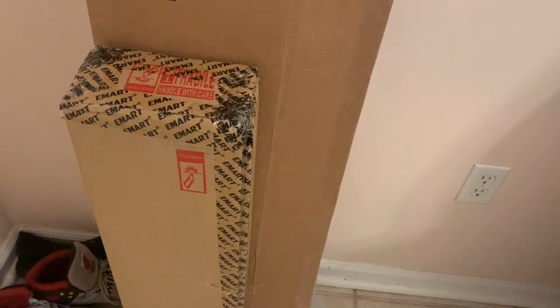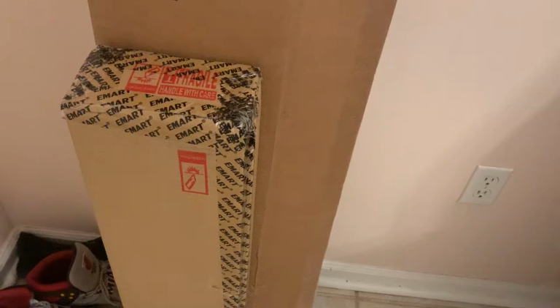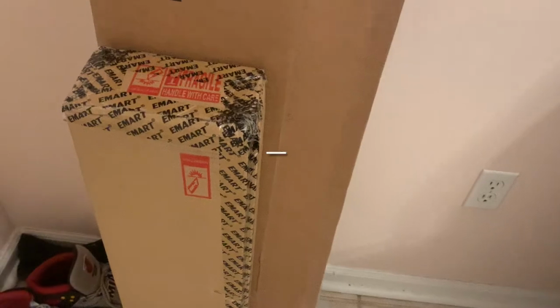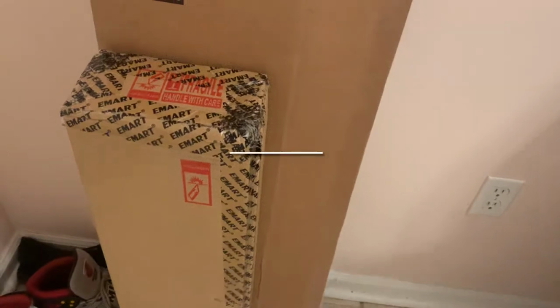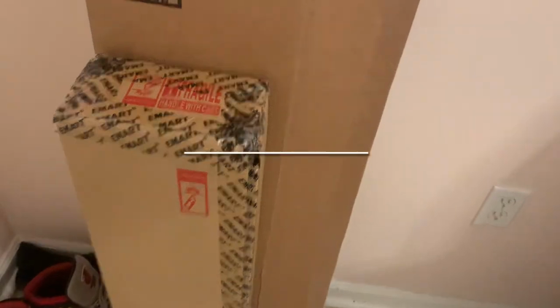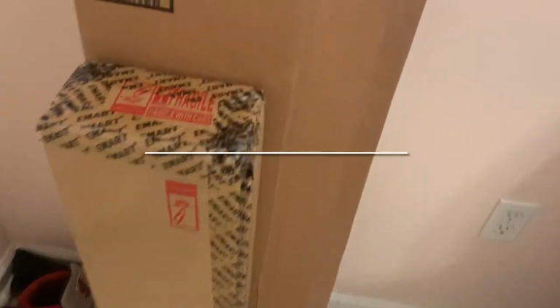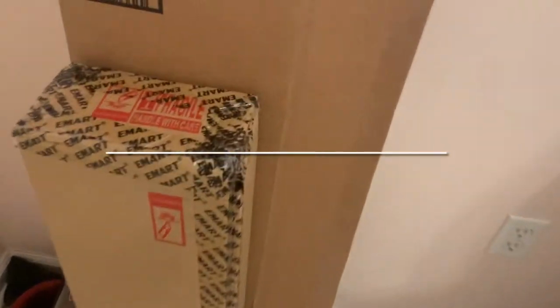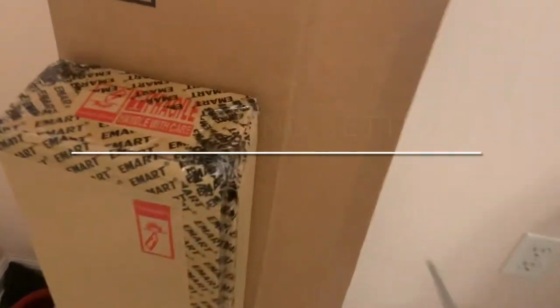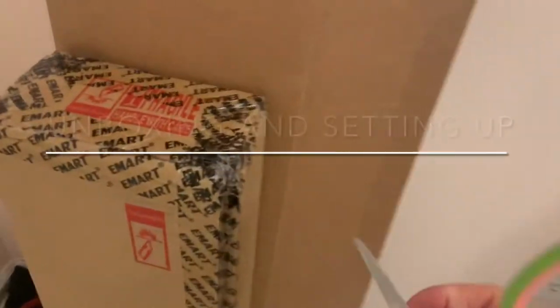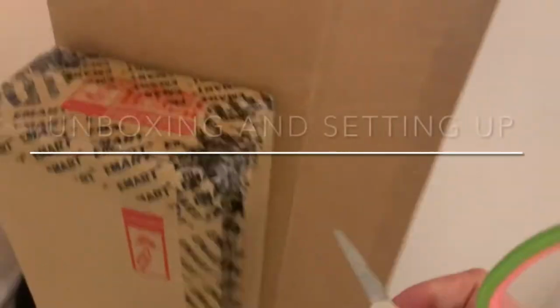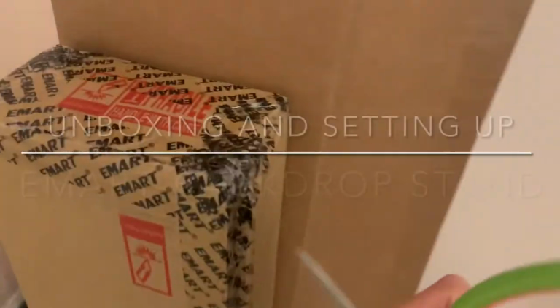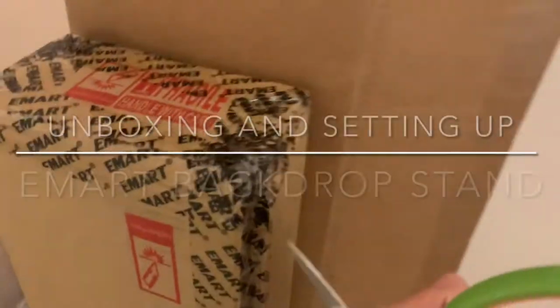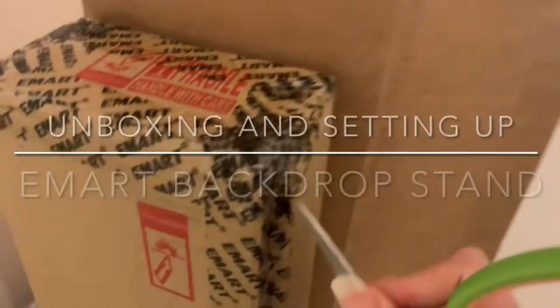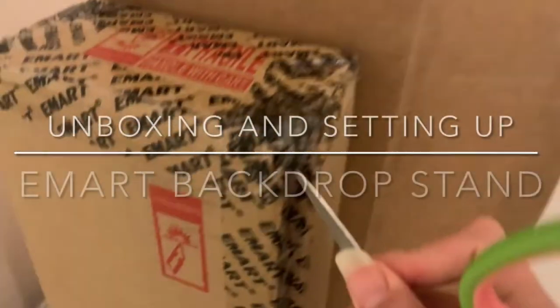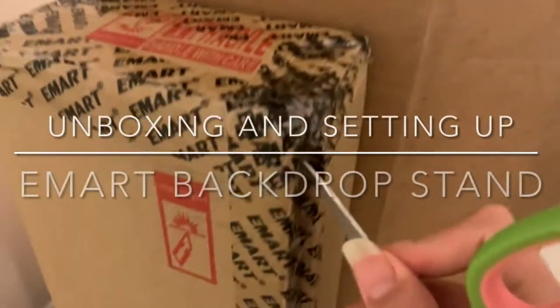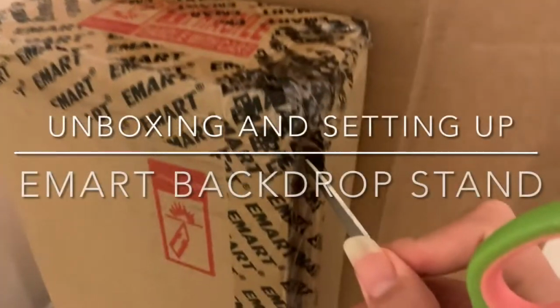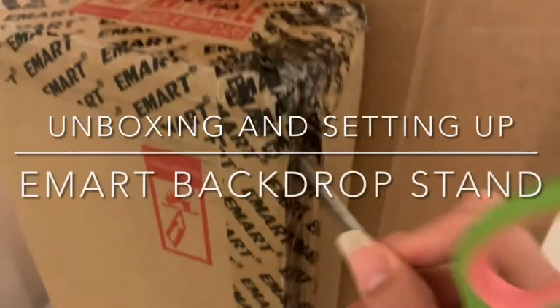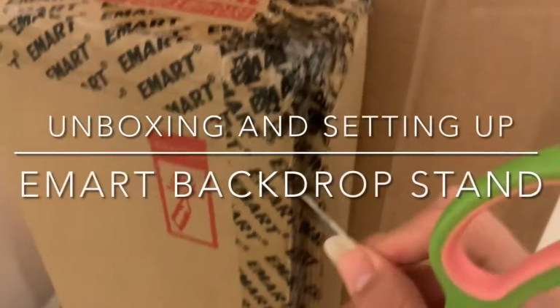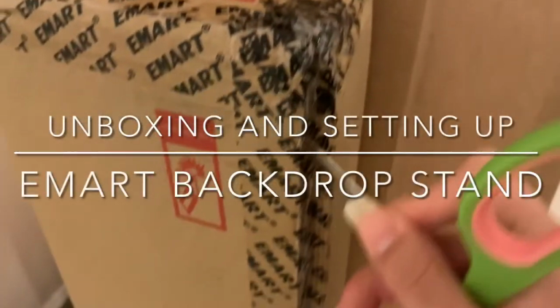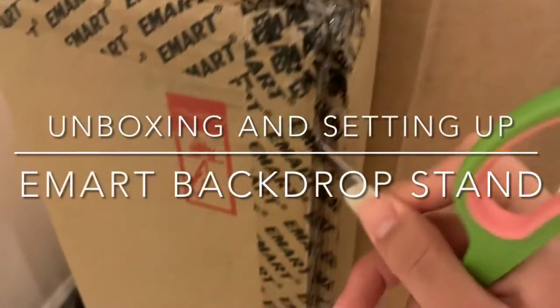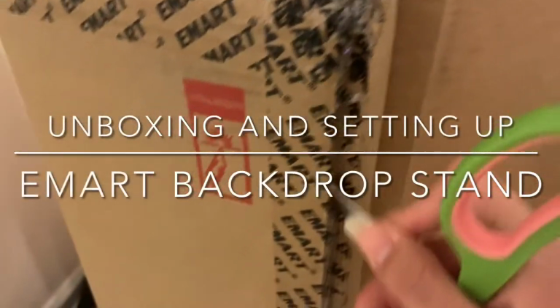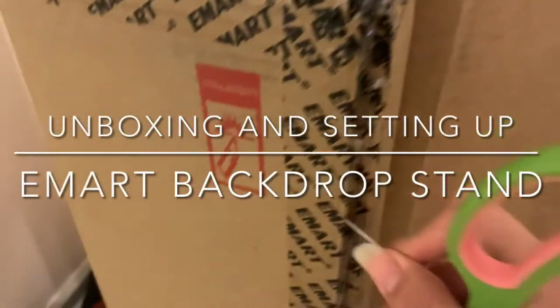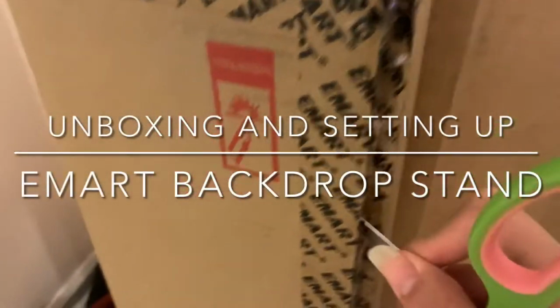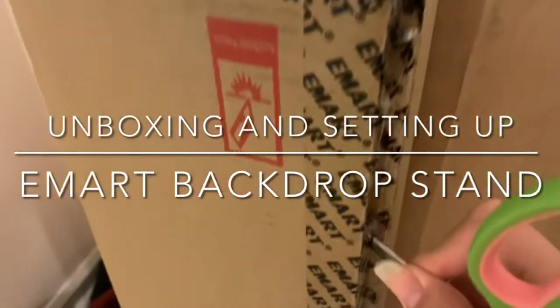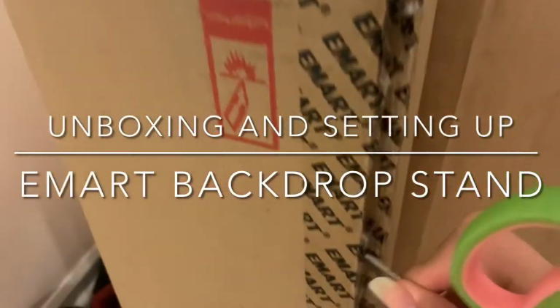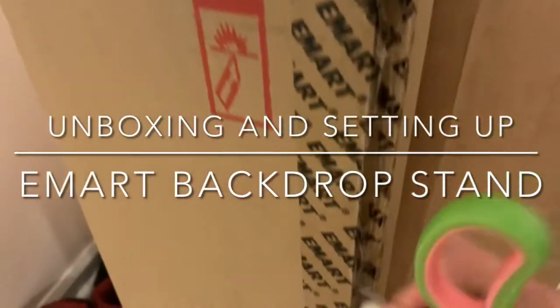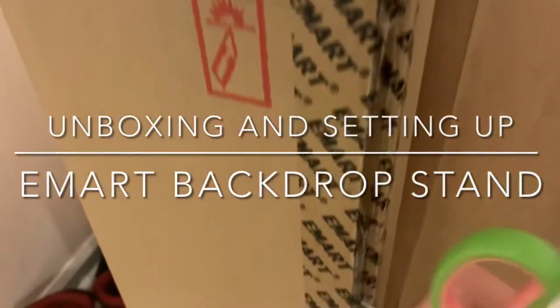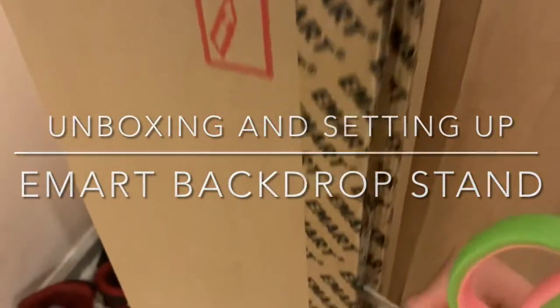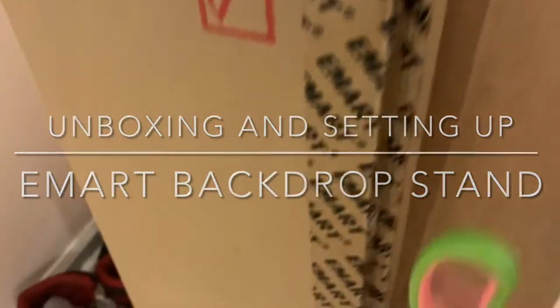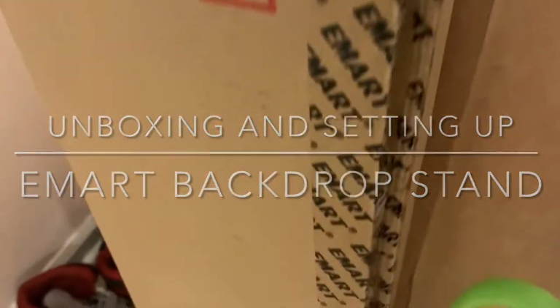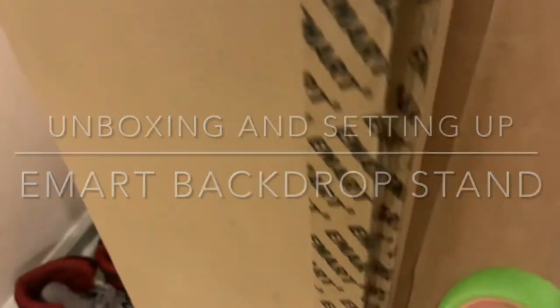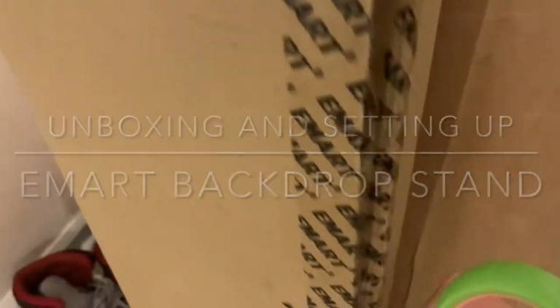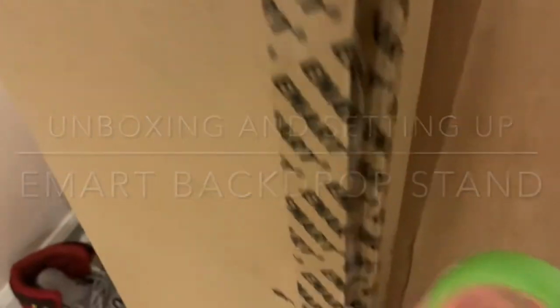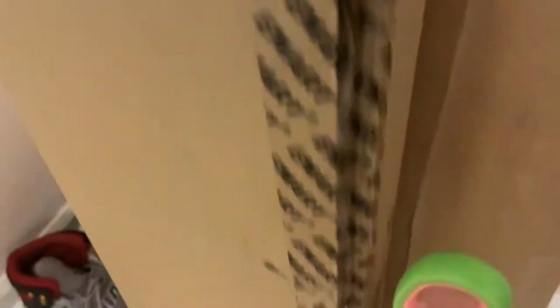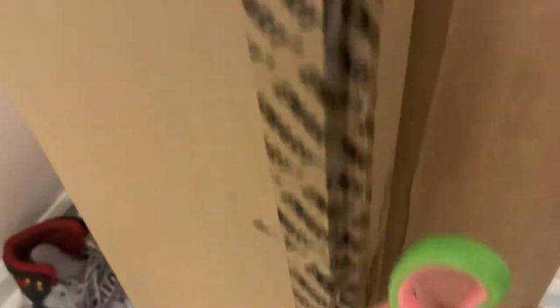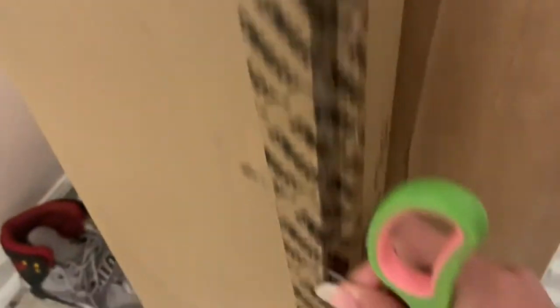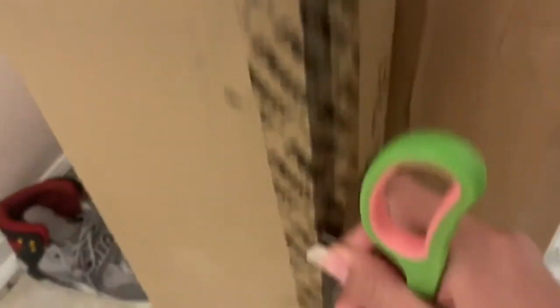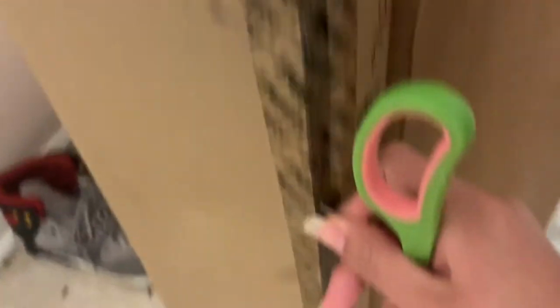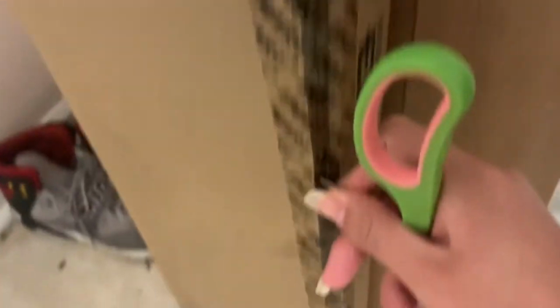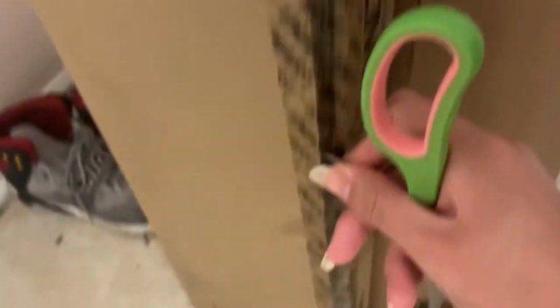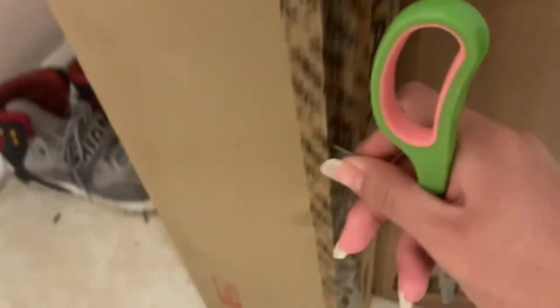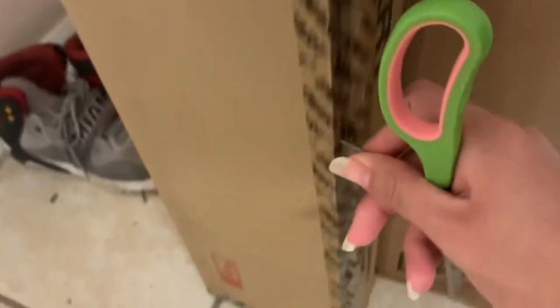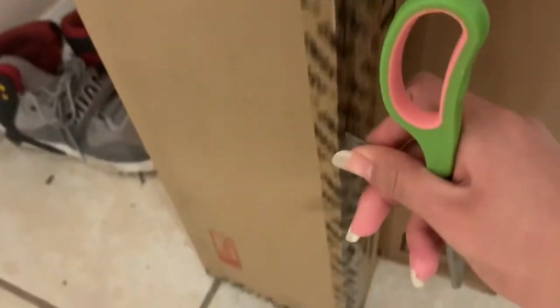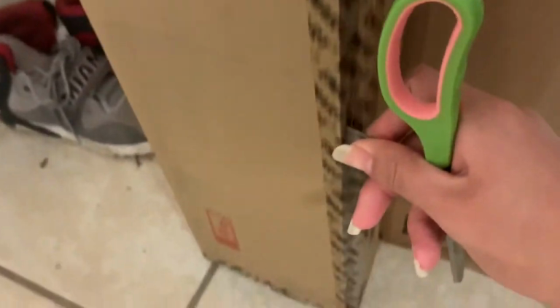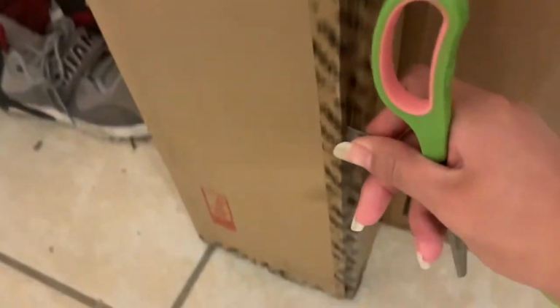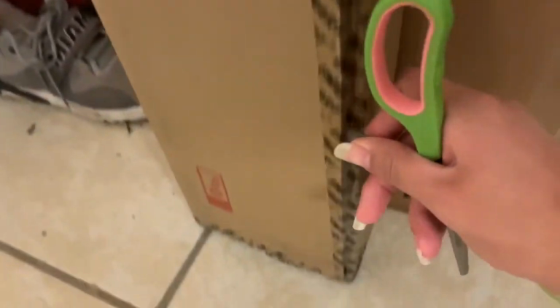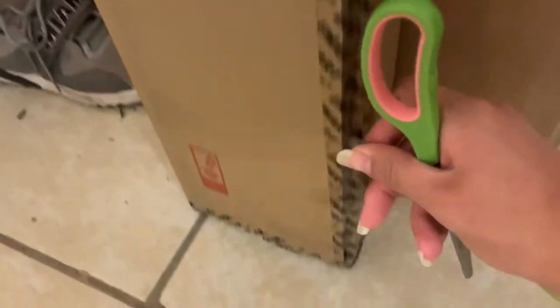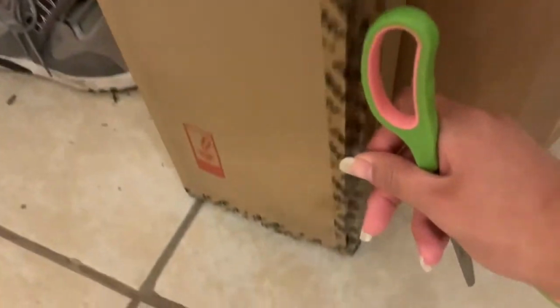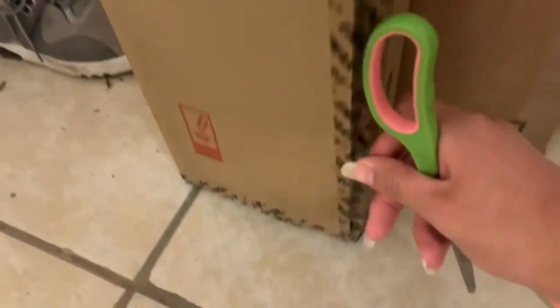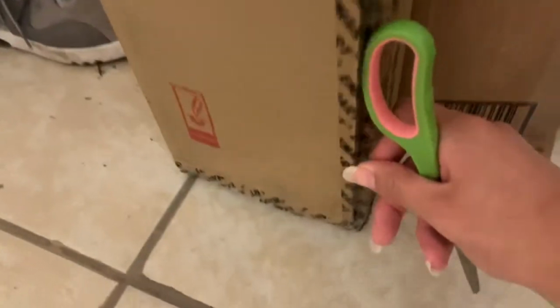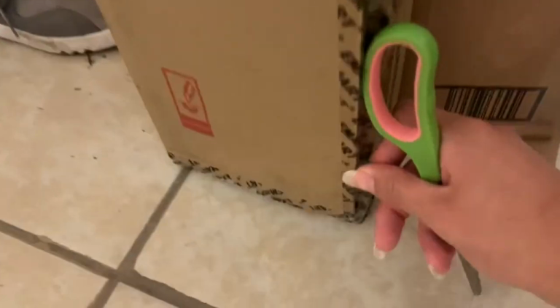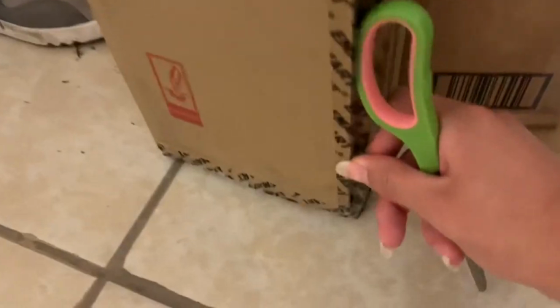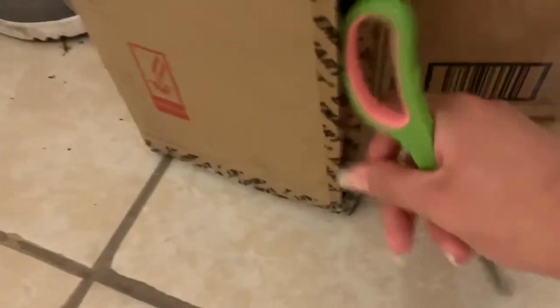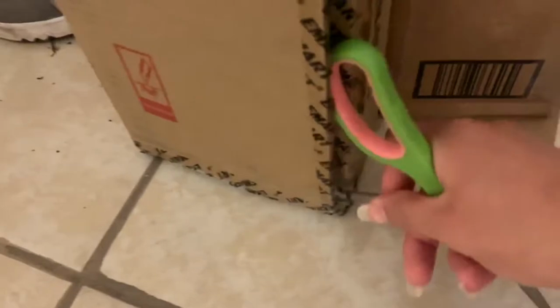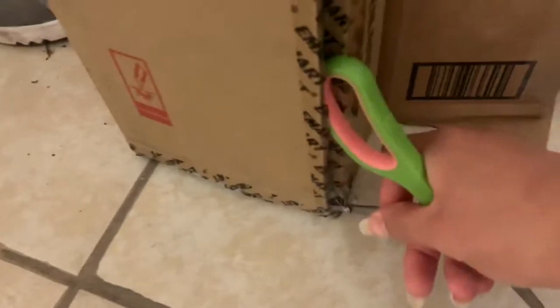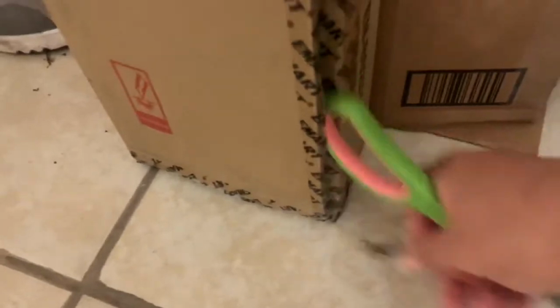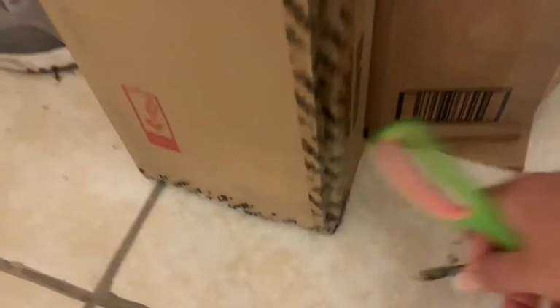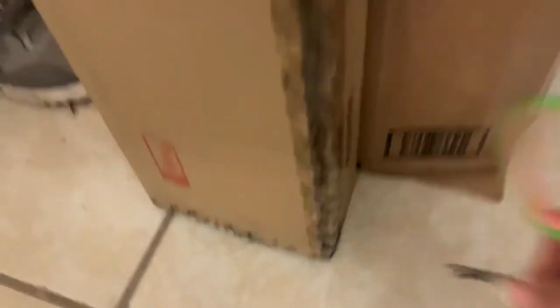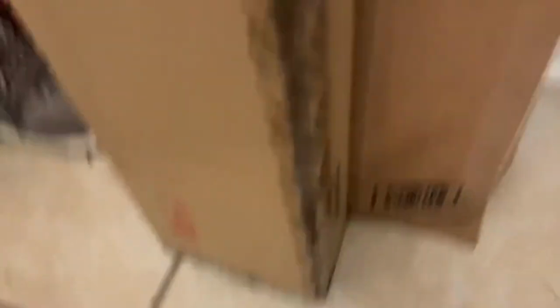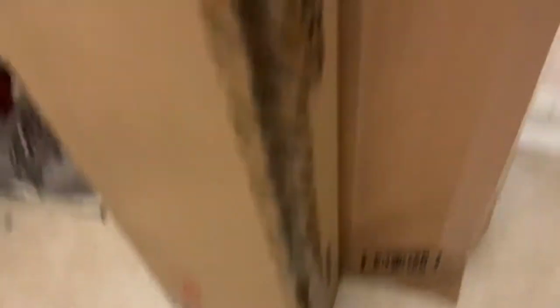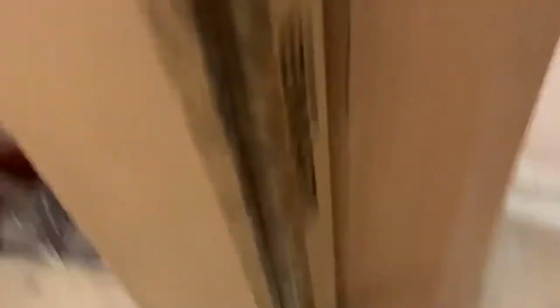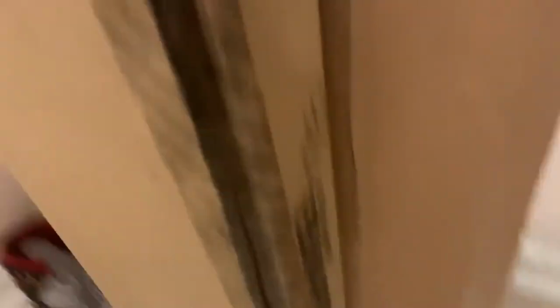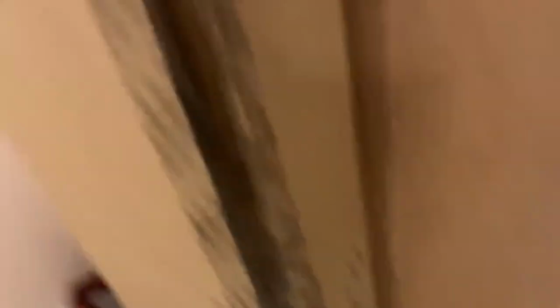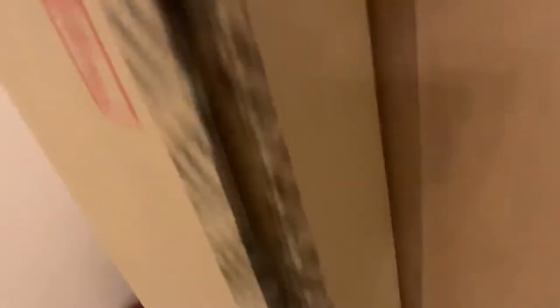Hi everyone! Today I will be unboxing and setting up the eMart backdrop stand. Stay tuned!